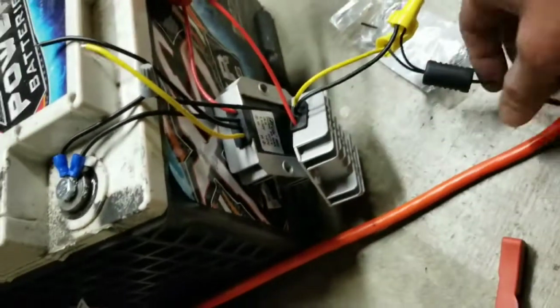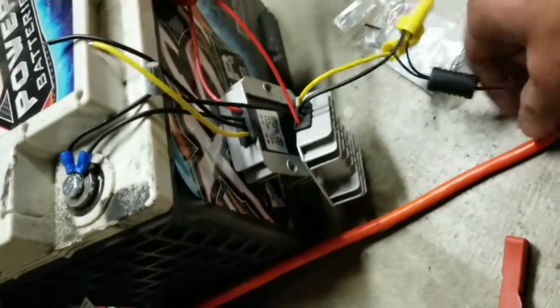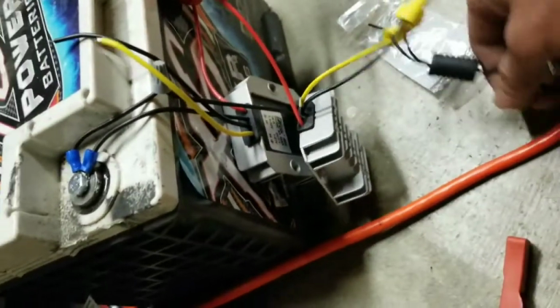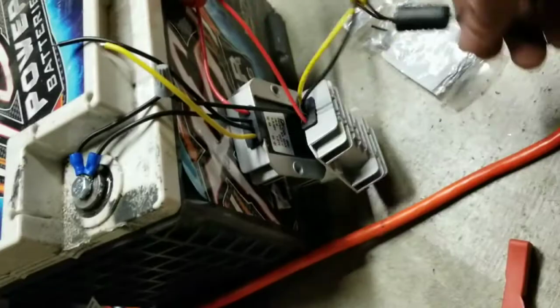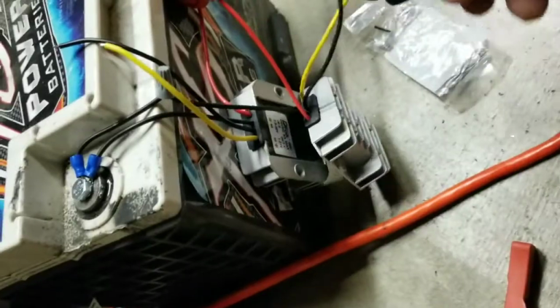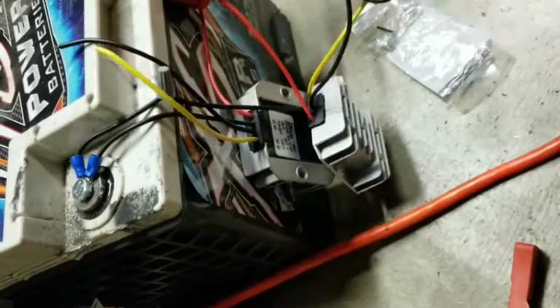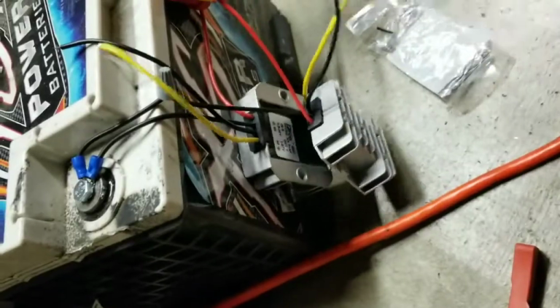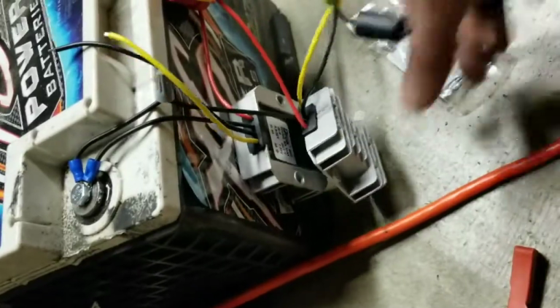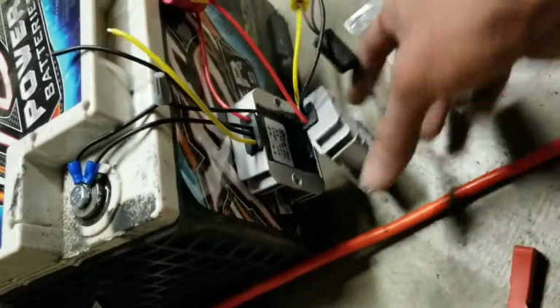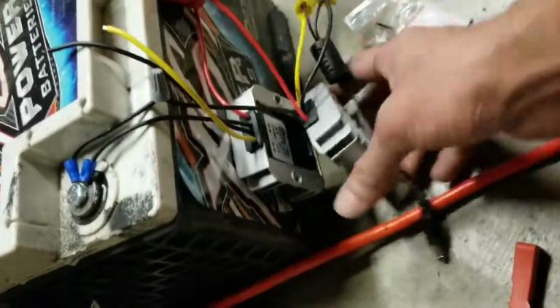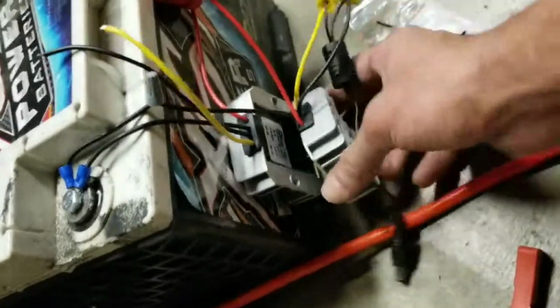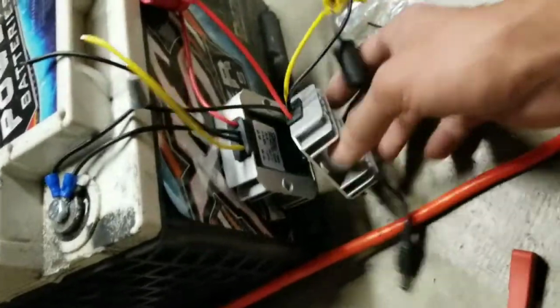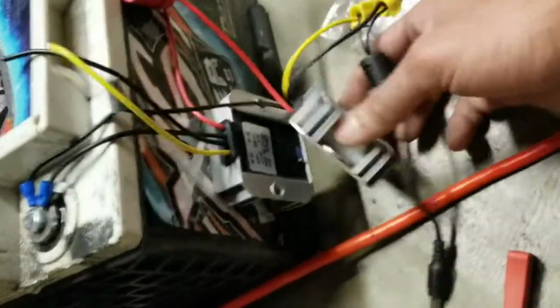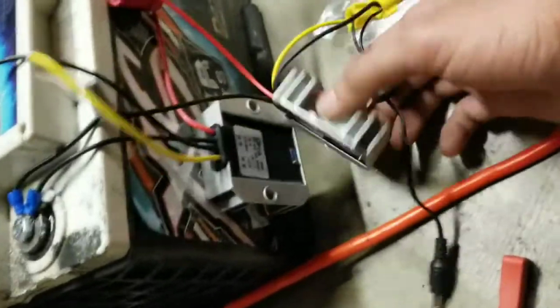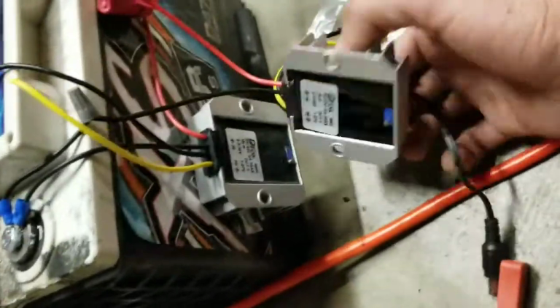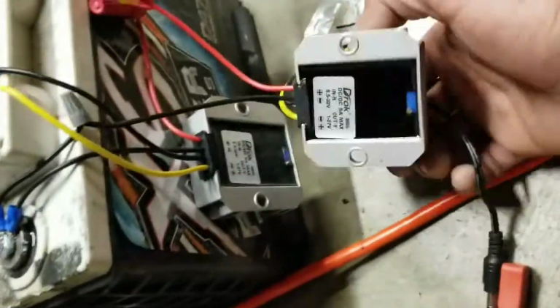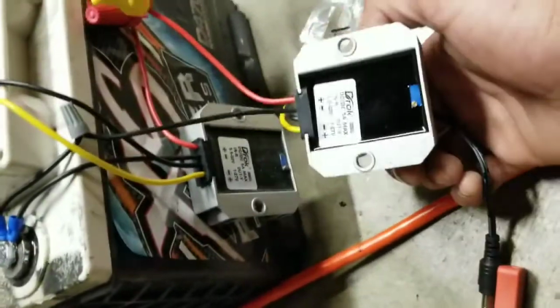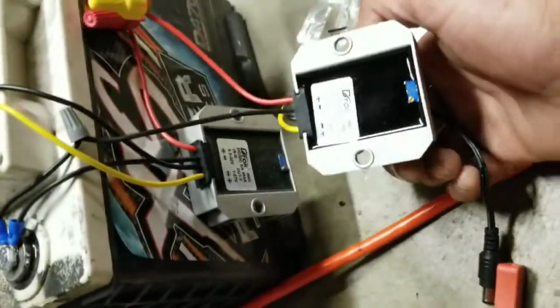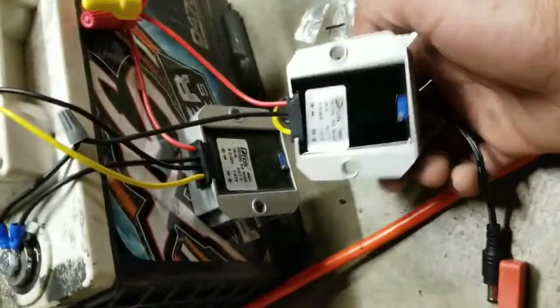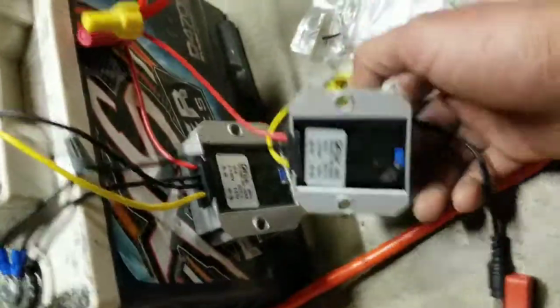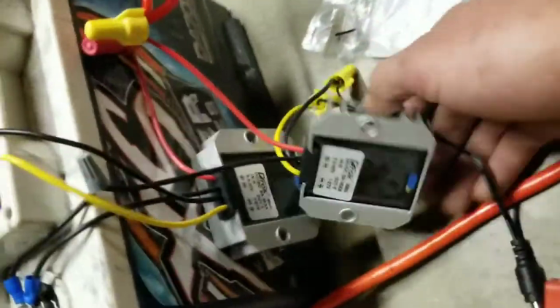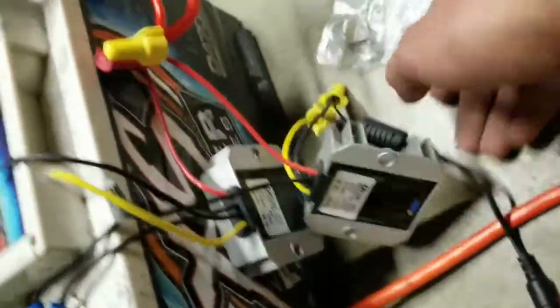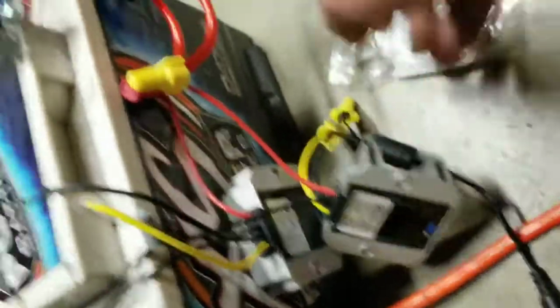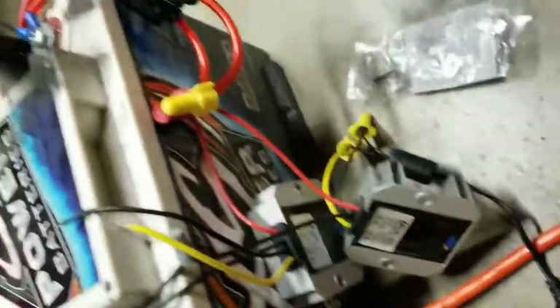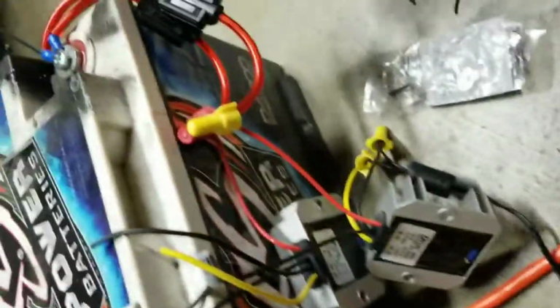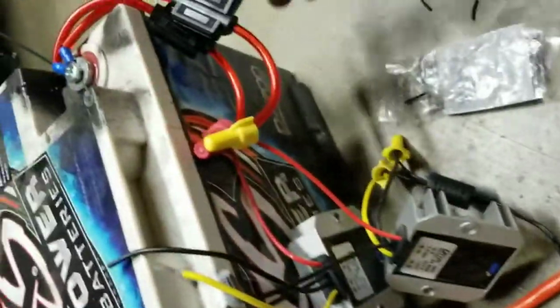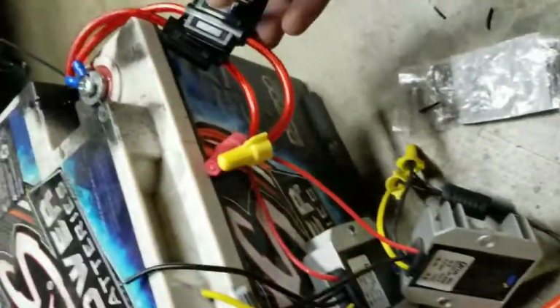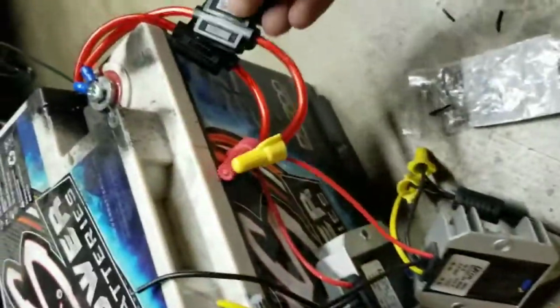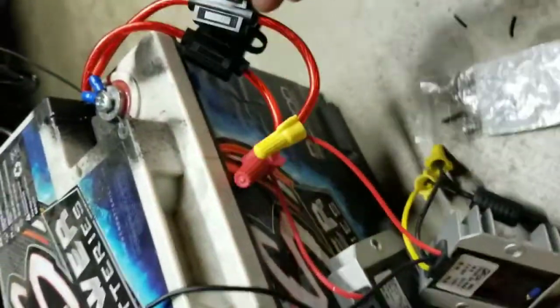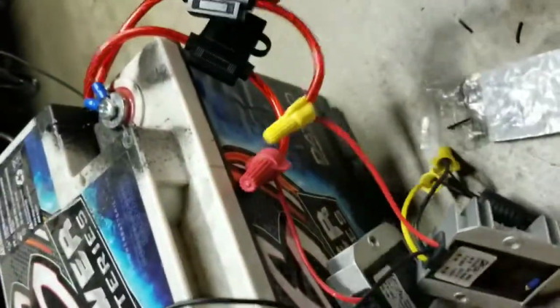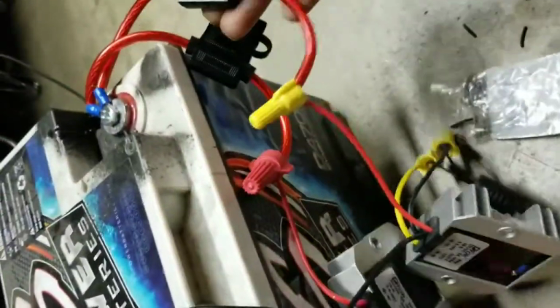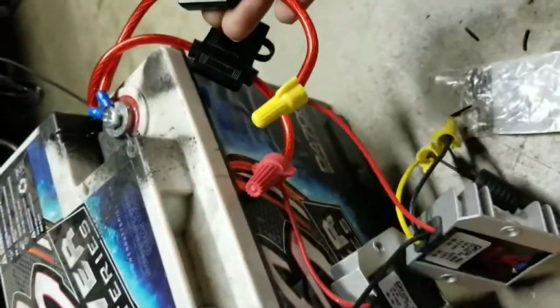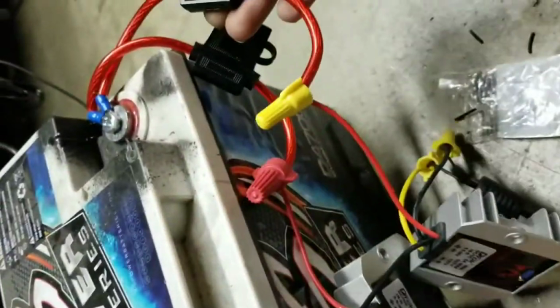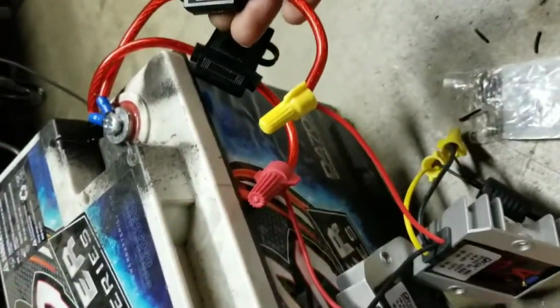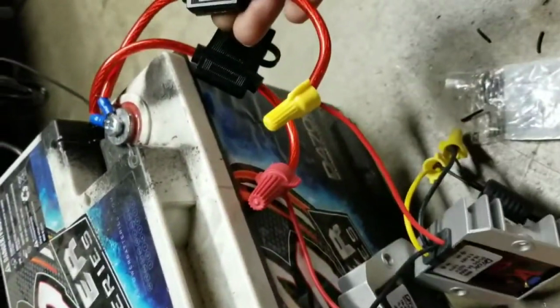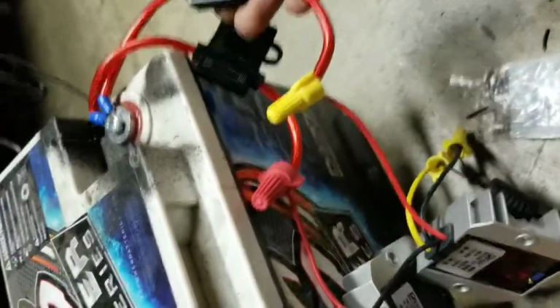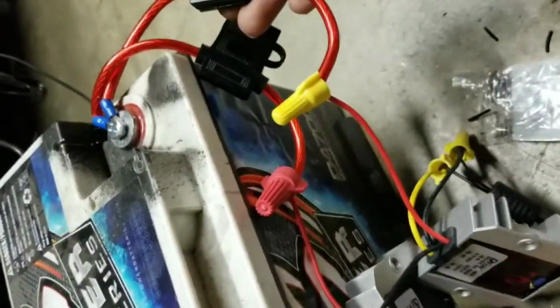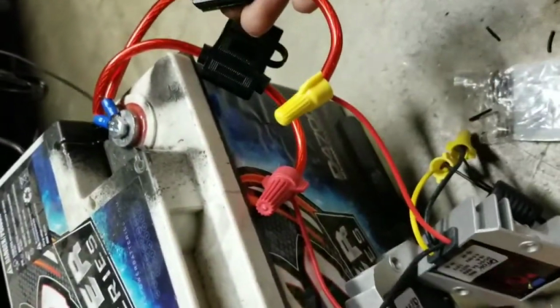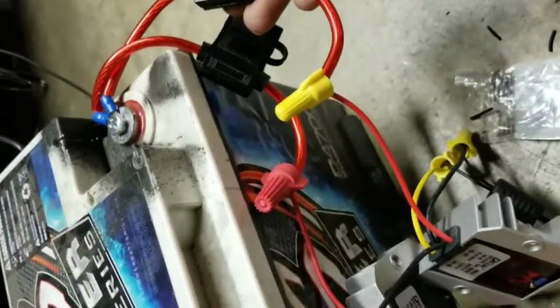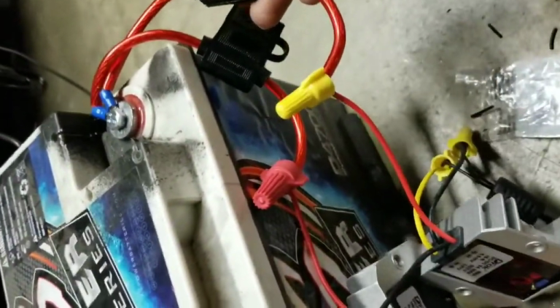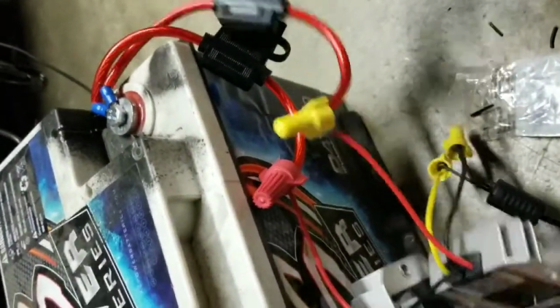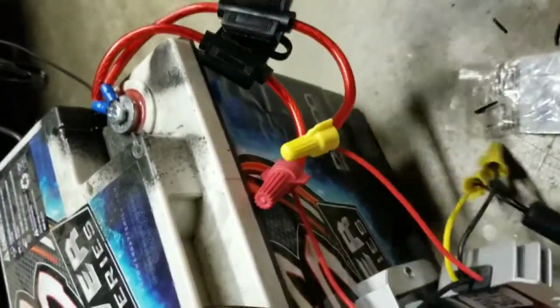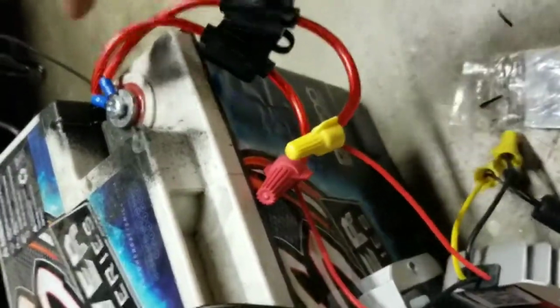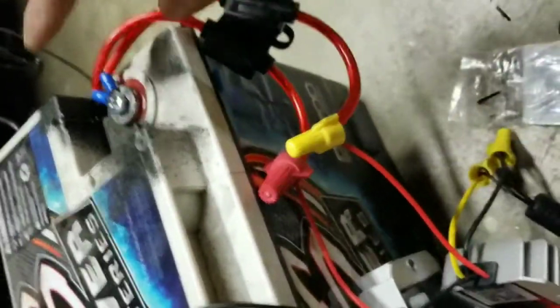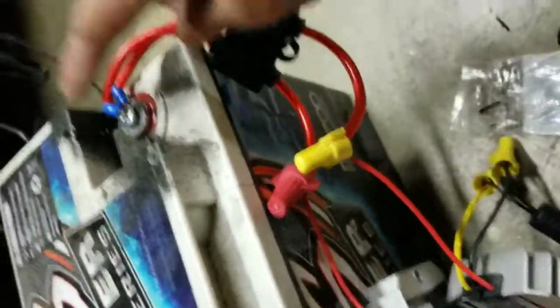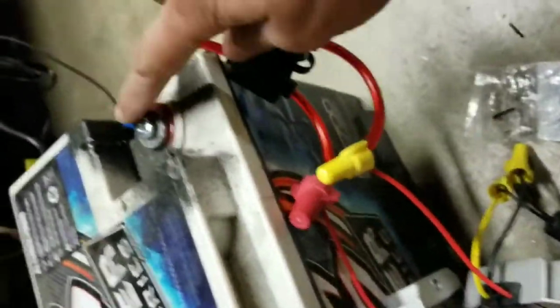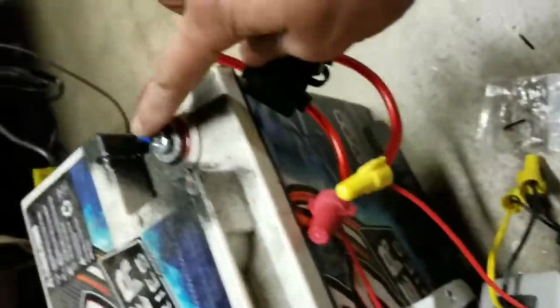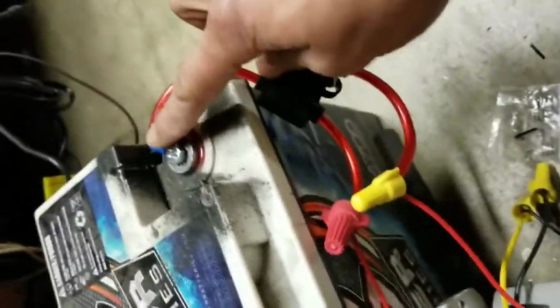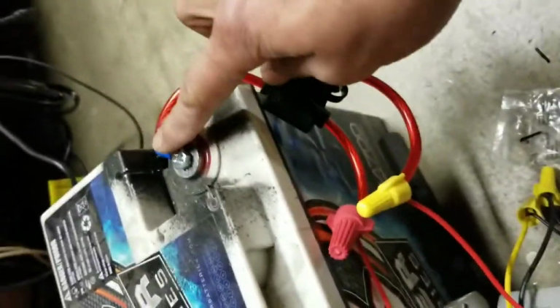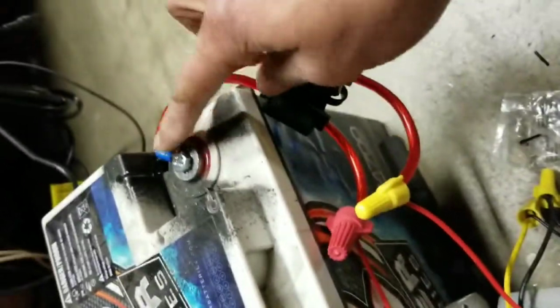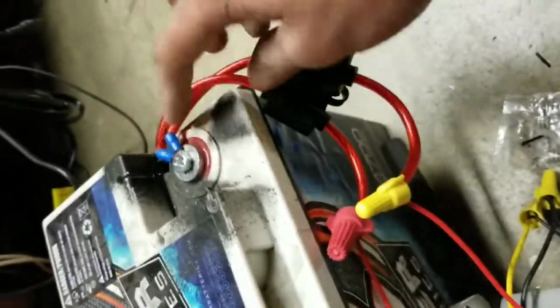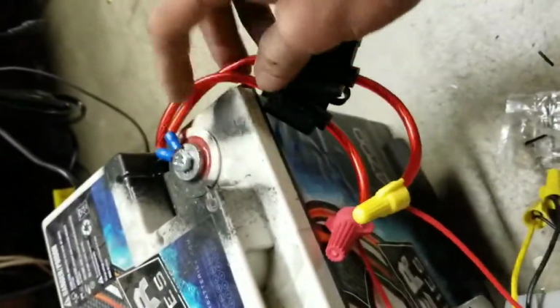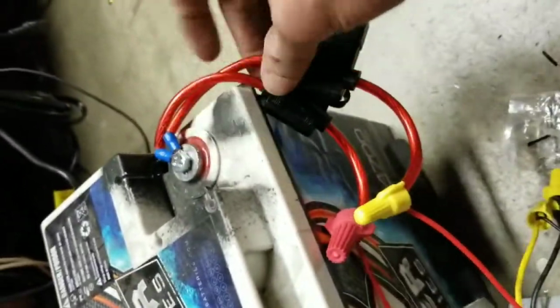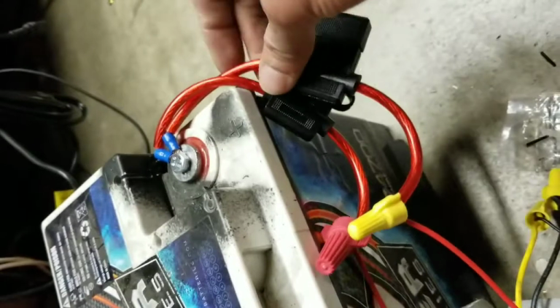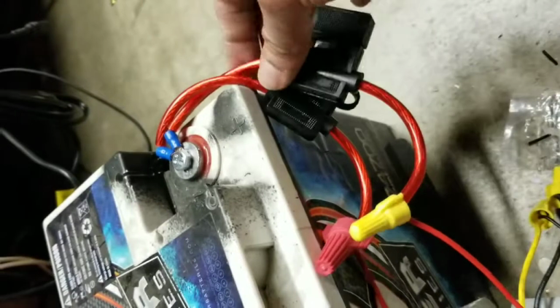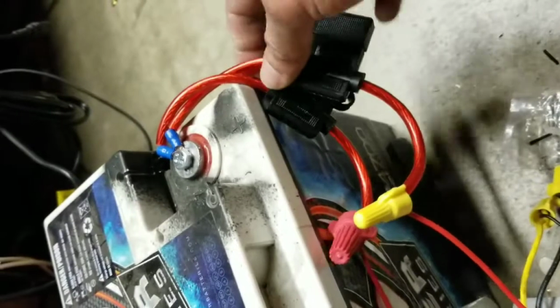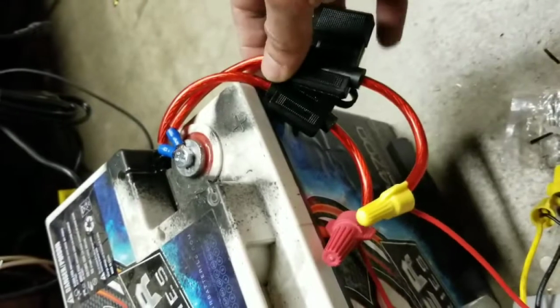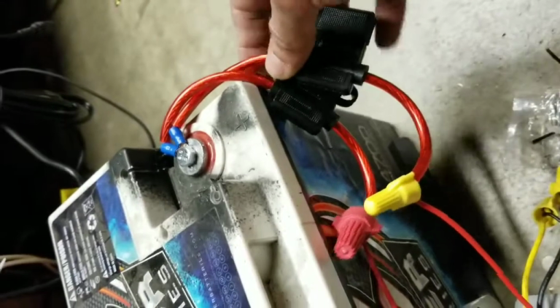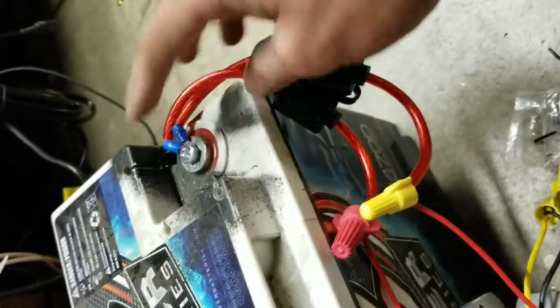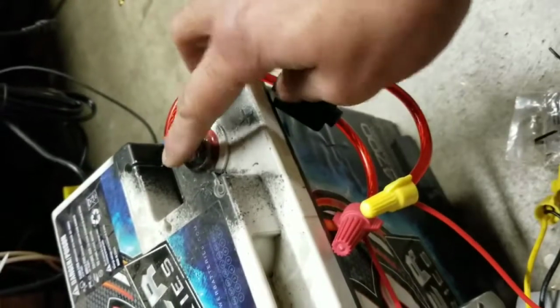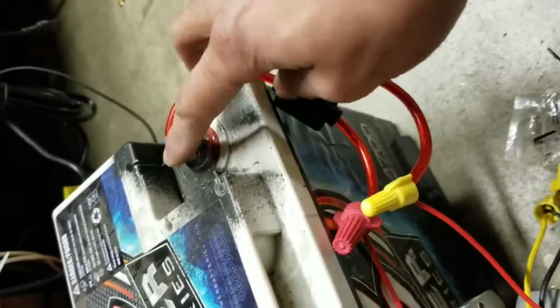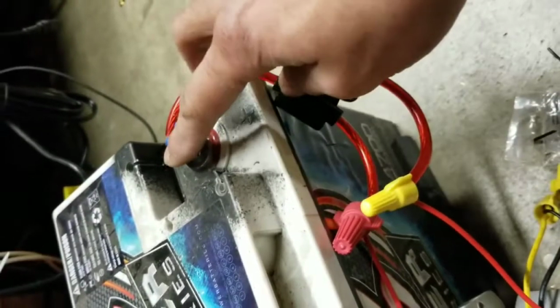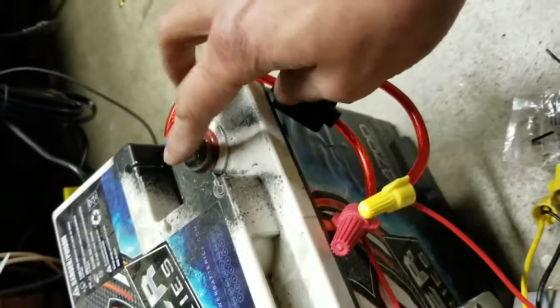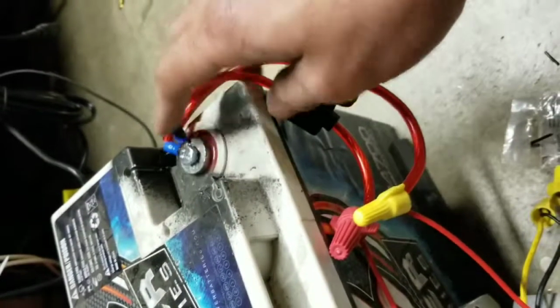These are rated at 5 amps. So what you do is you get an inline fuse holder, crimp it on, put it on, make sure it's good.